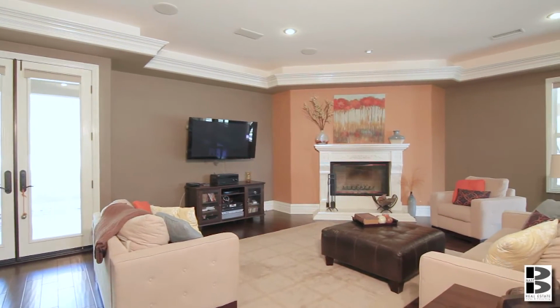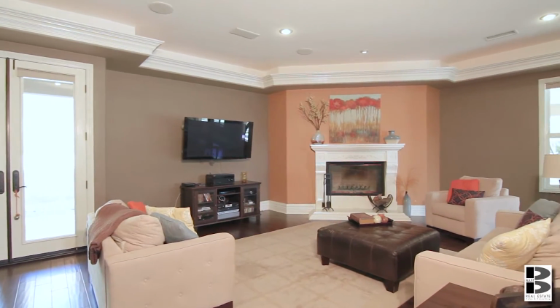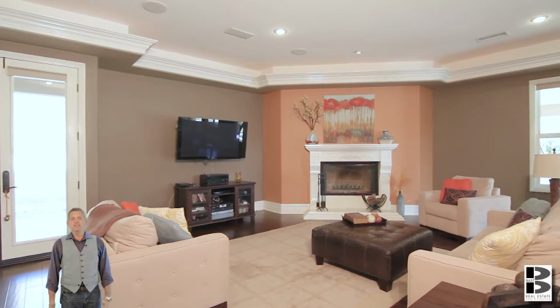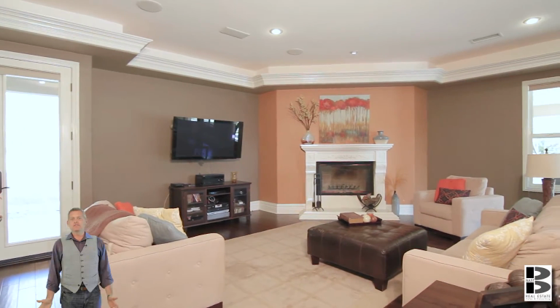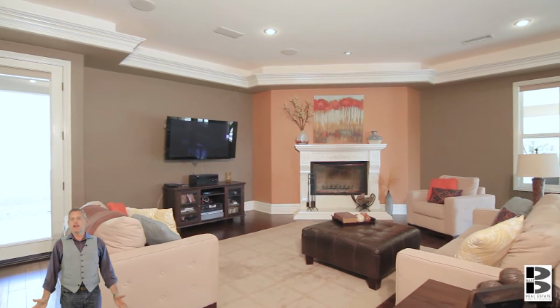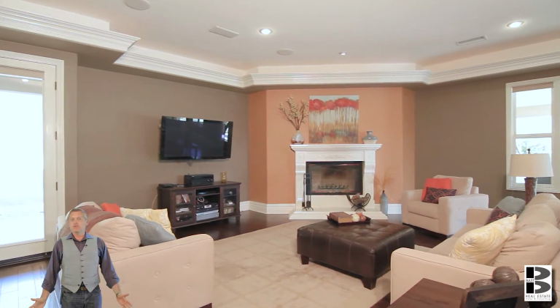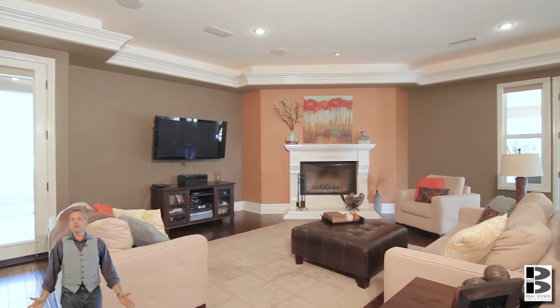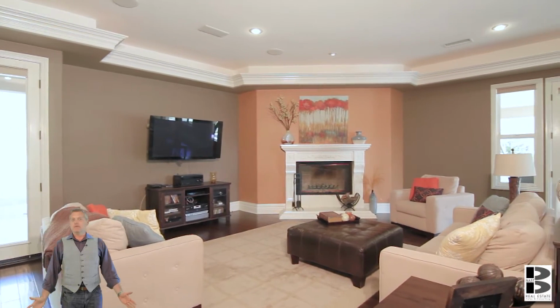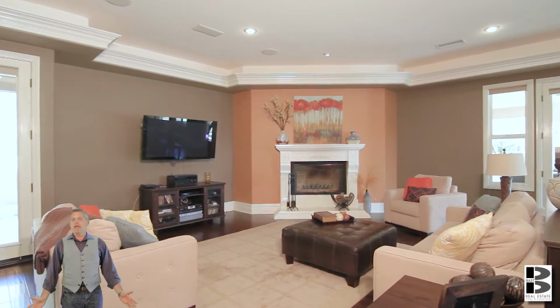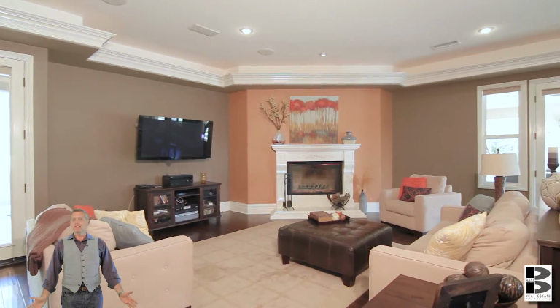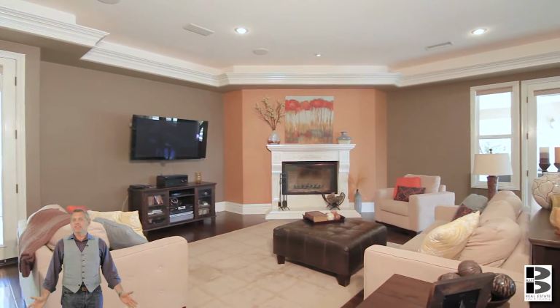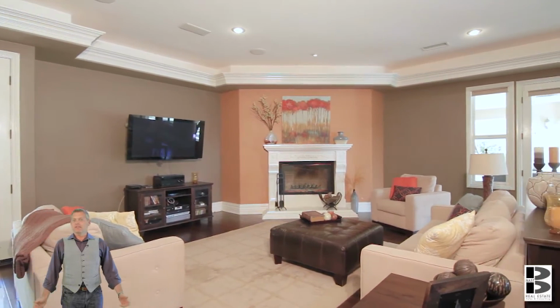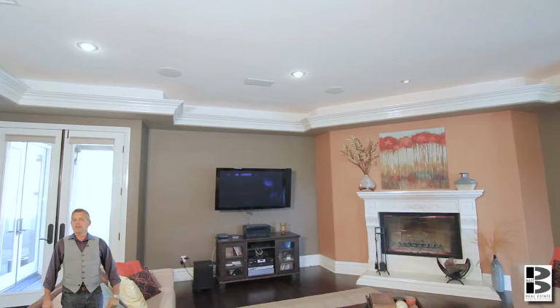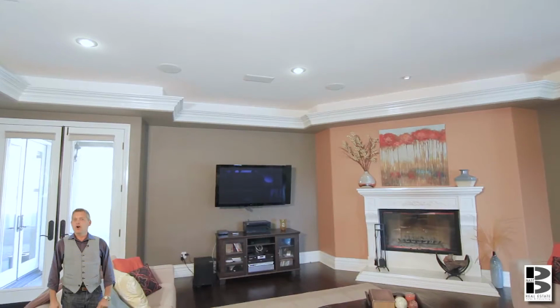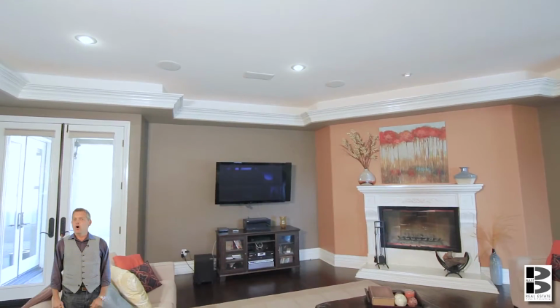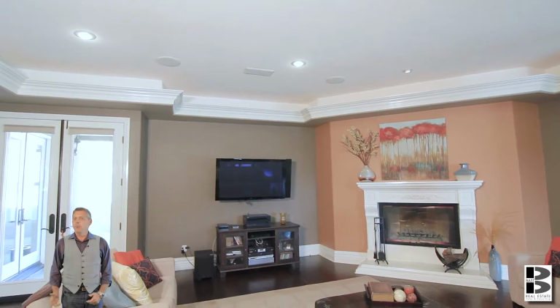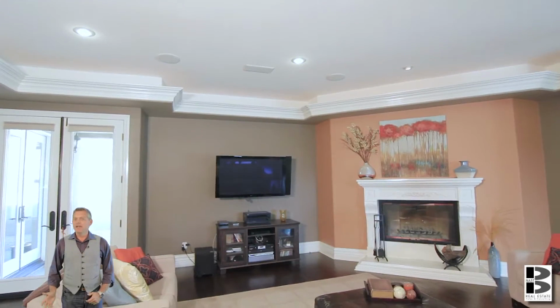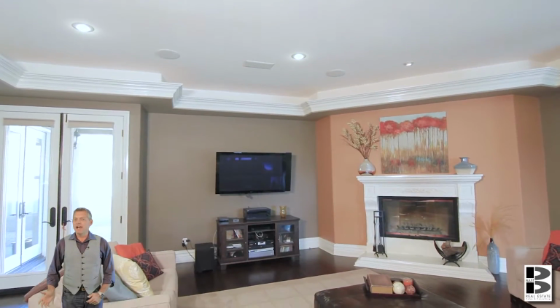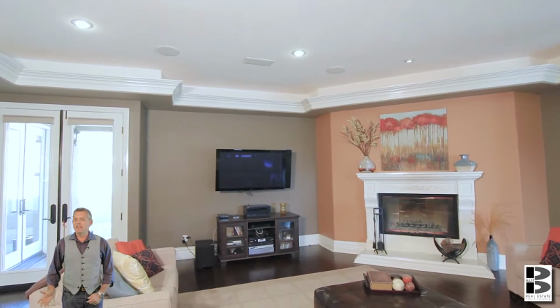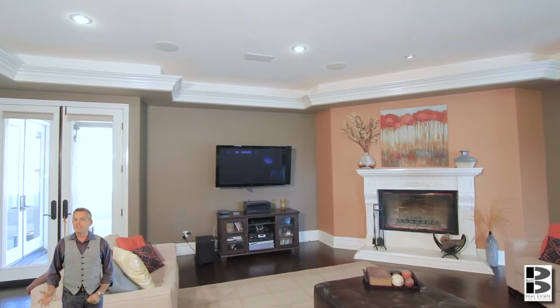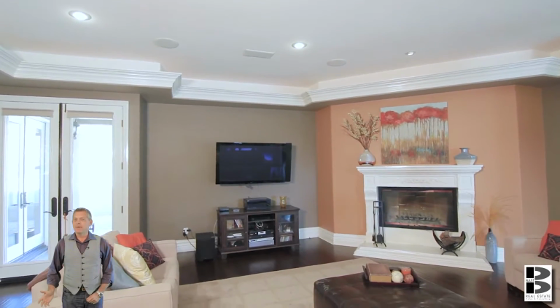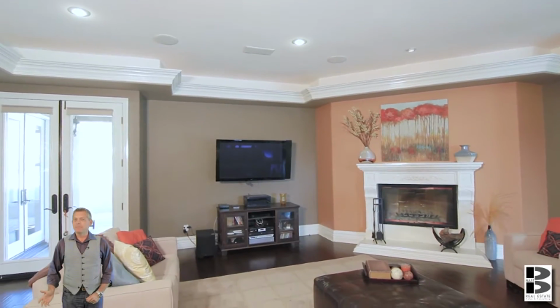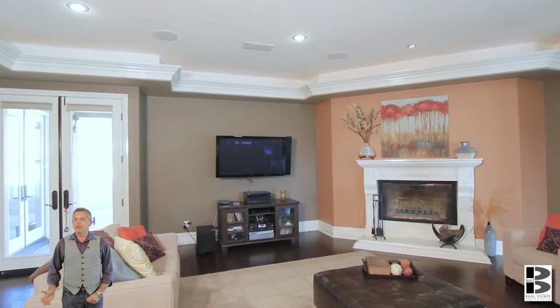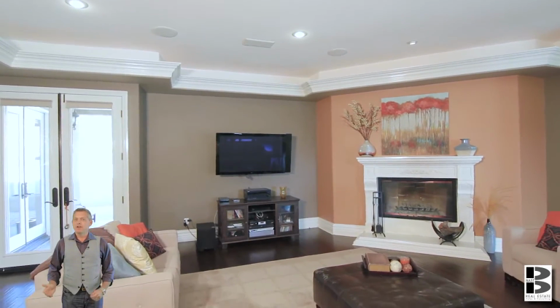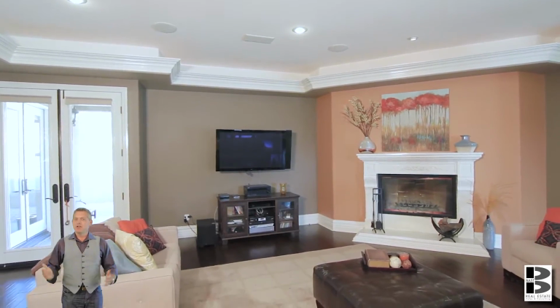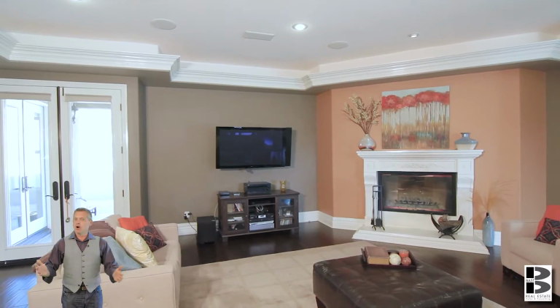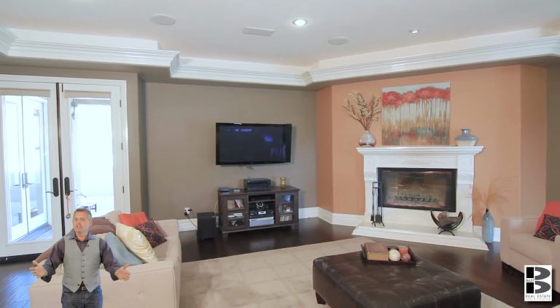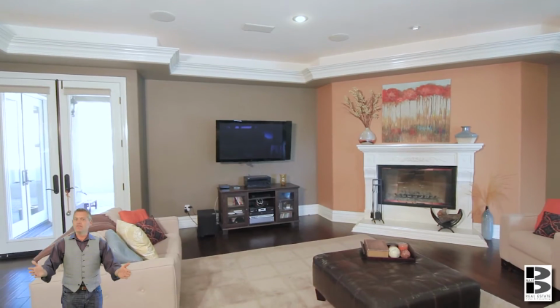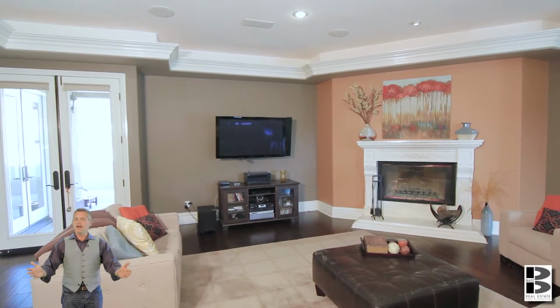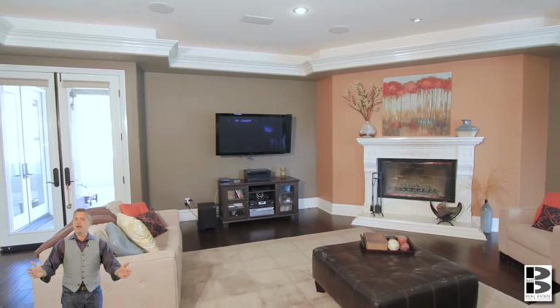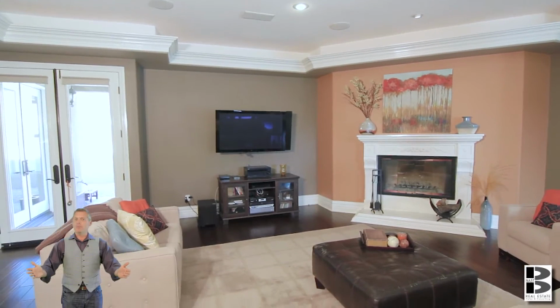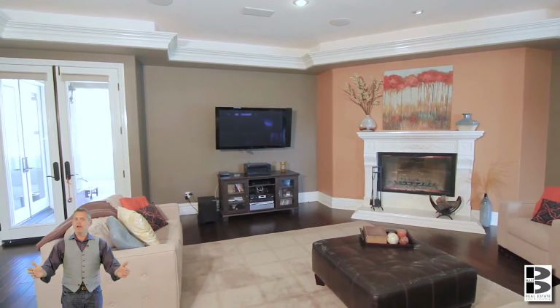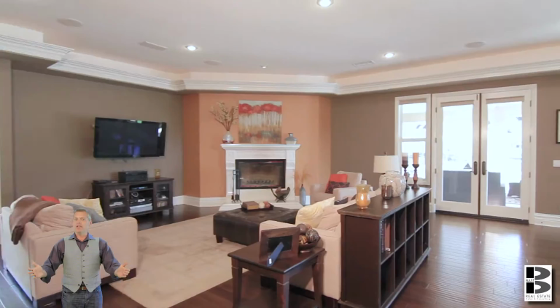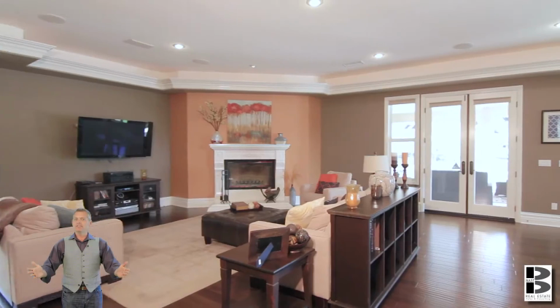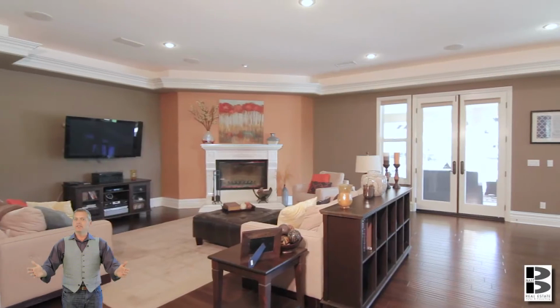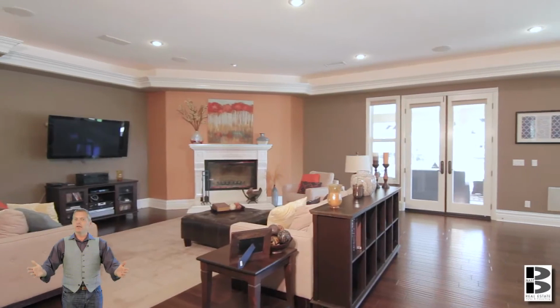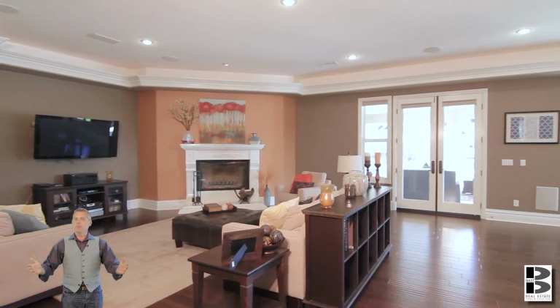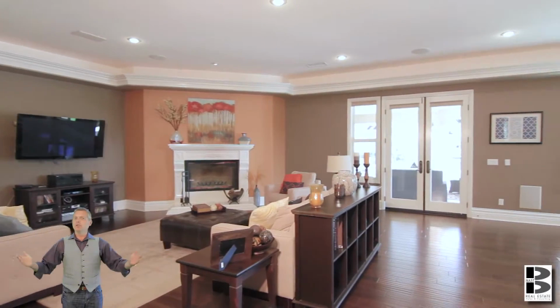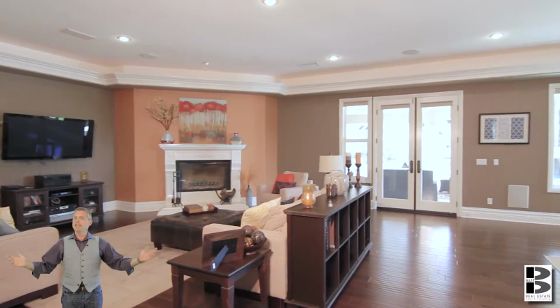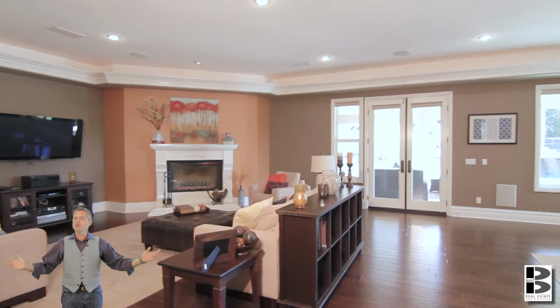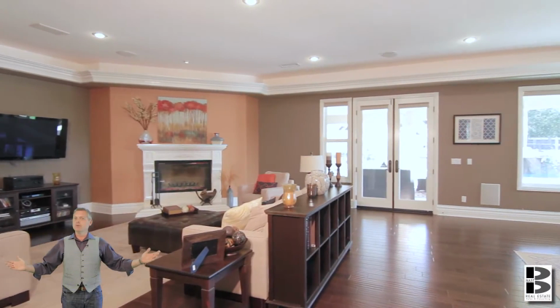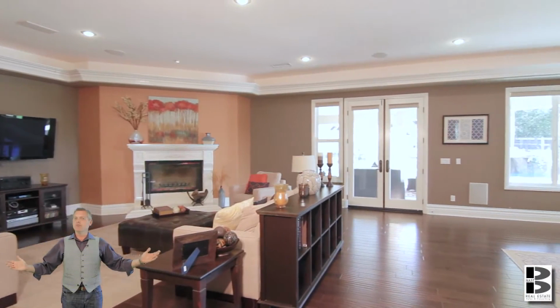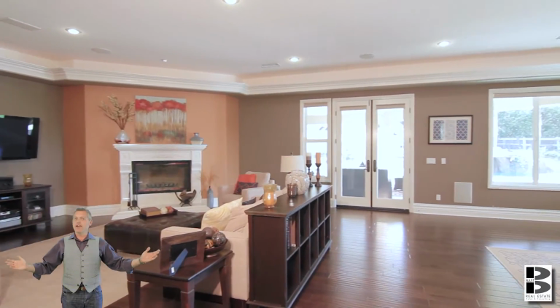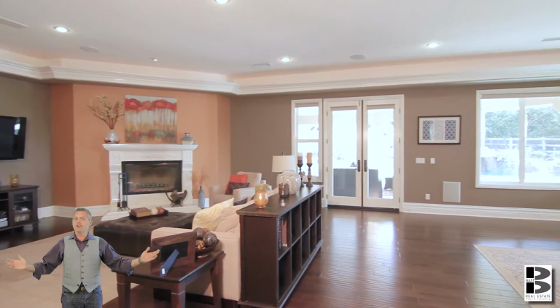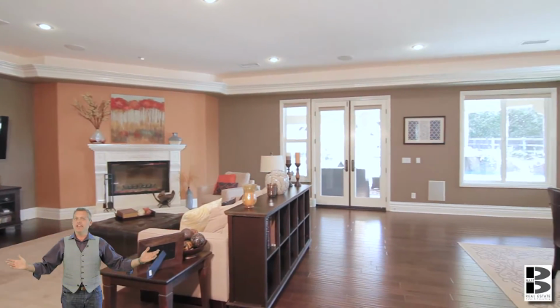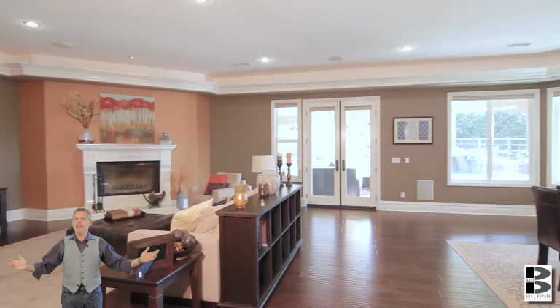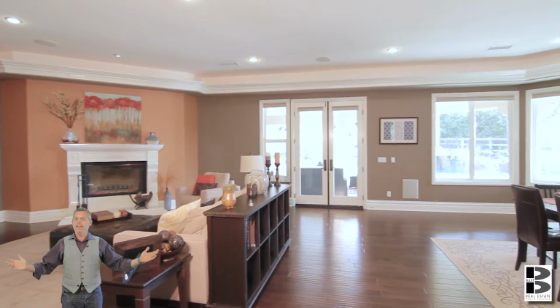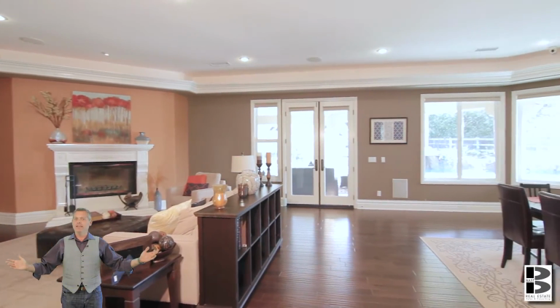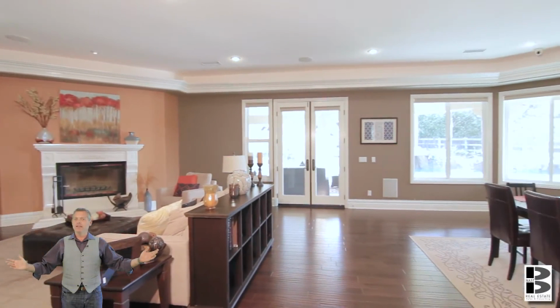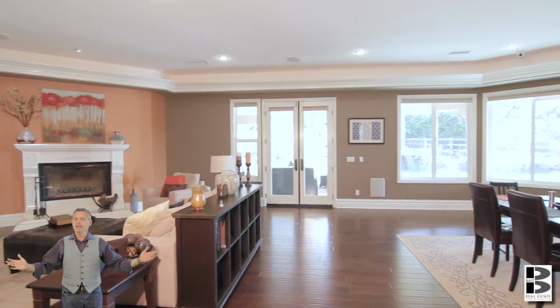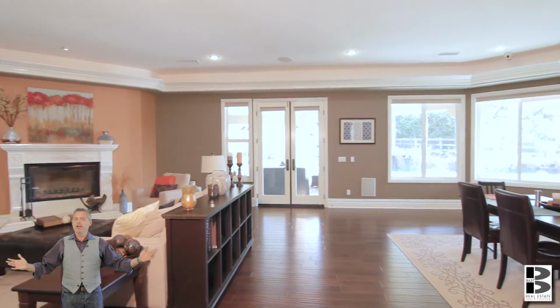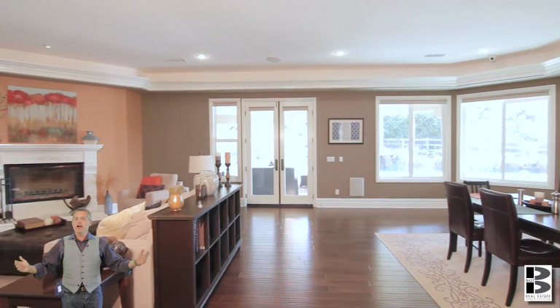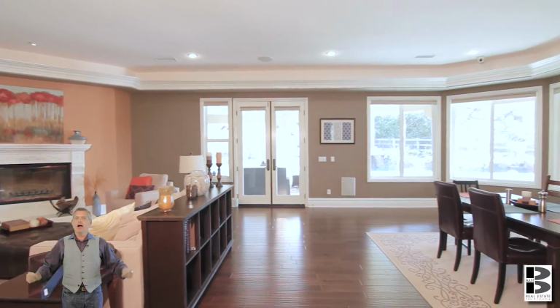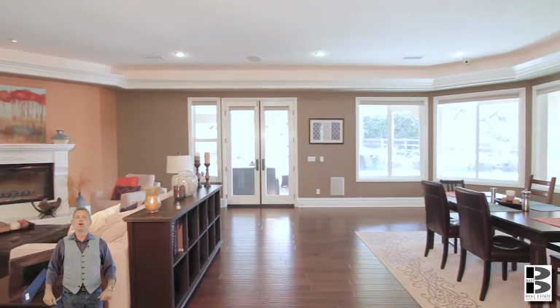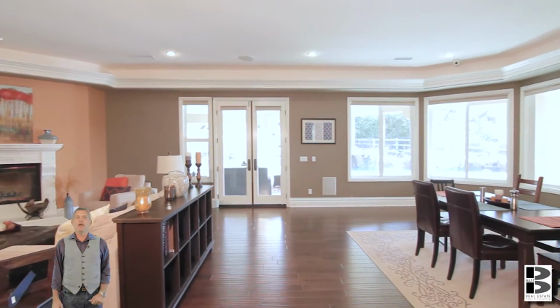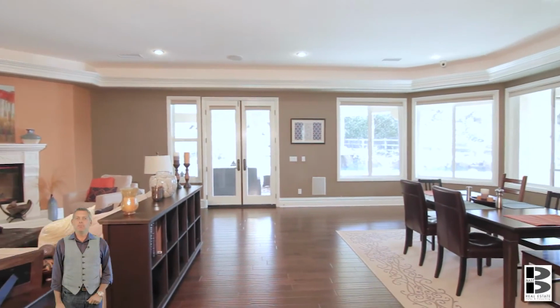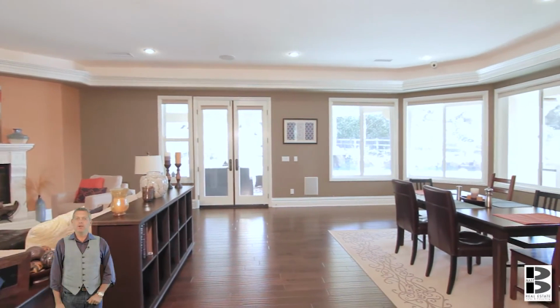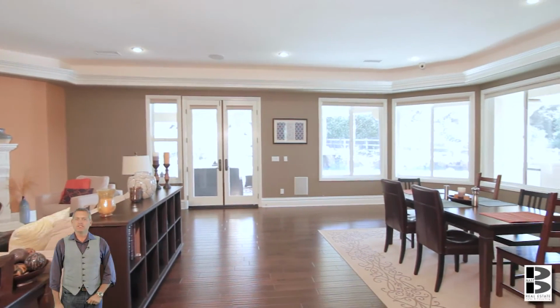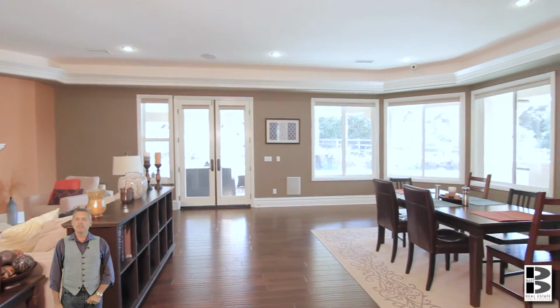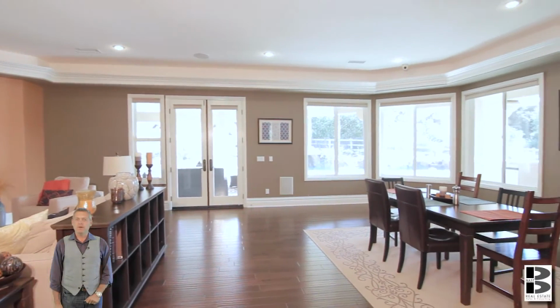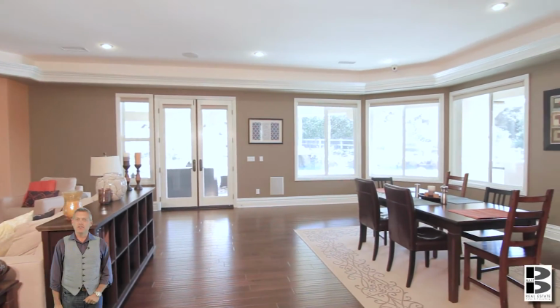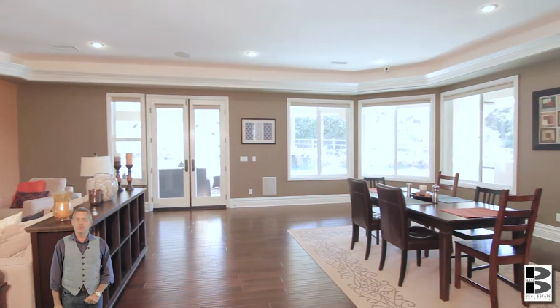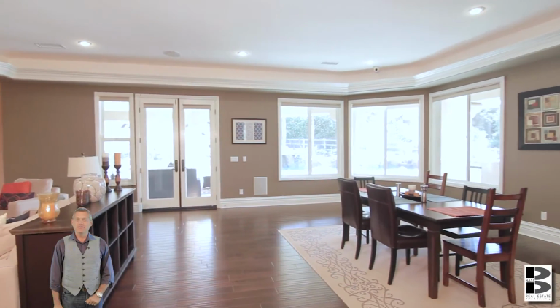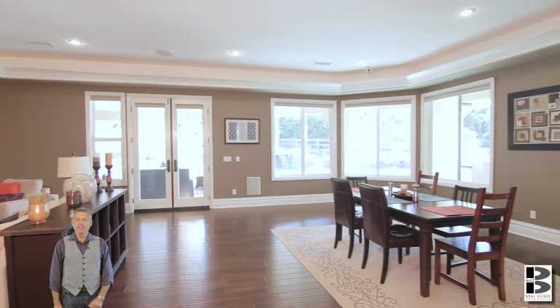This great room is amazing — open concept, cozy fireplace, plenty of room for entertaining. A great place to spend your evening.